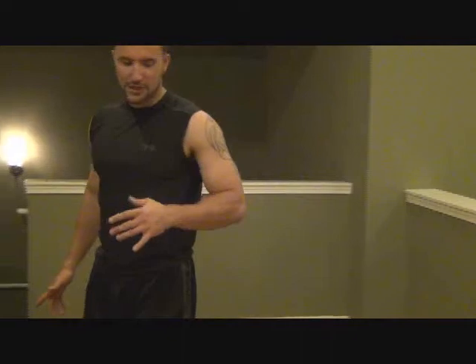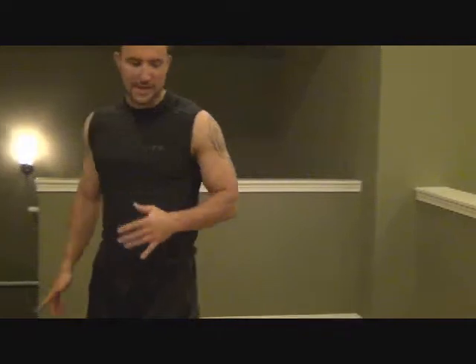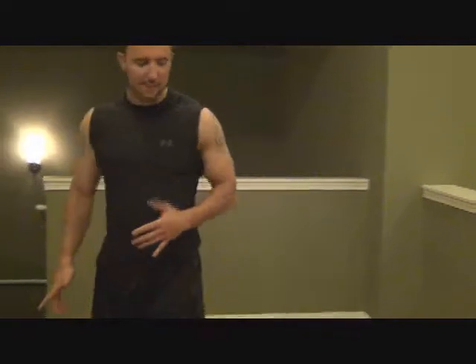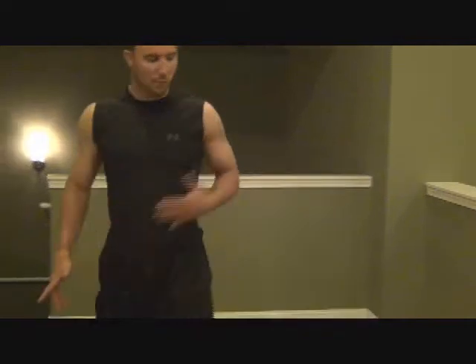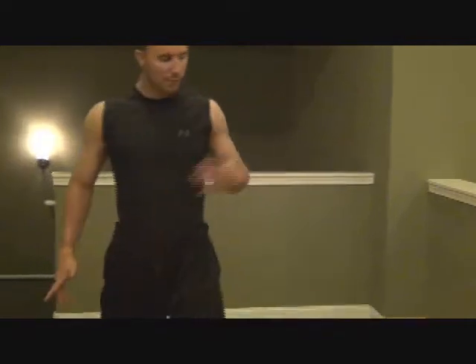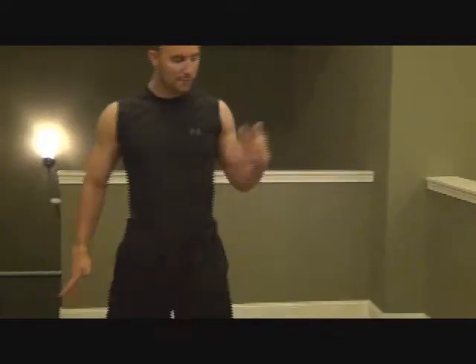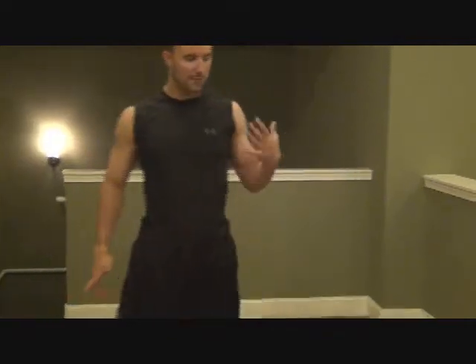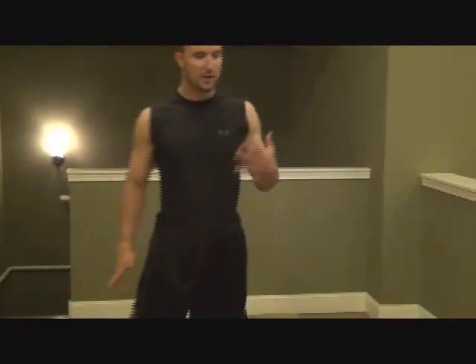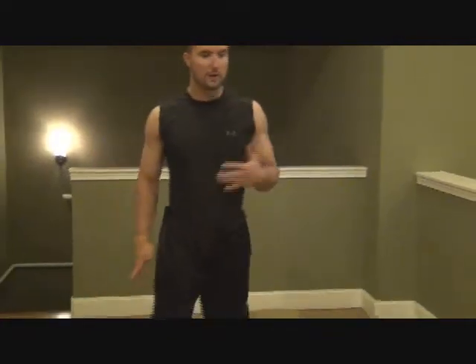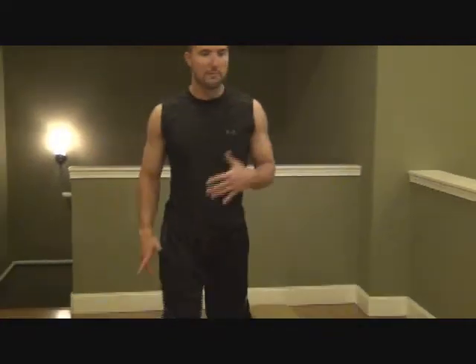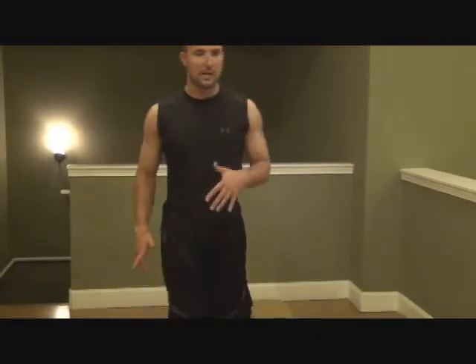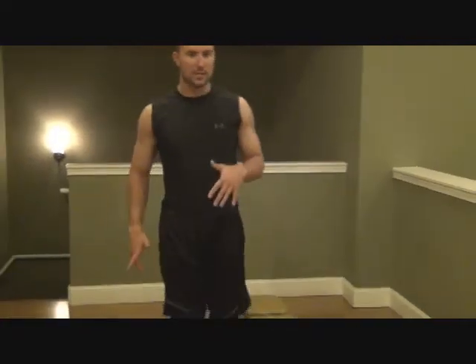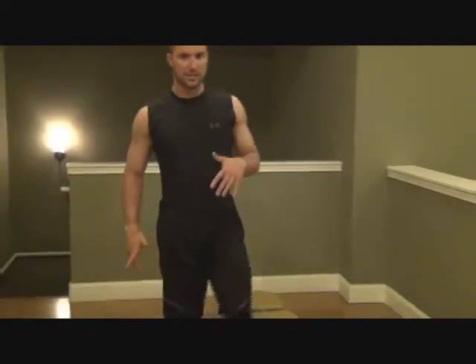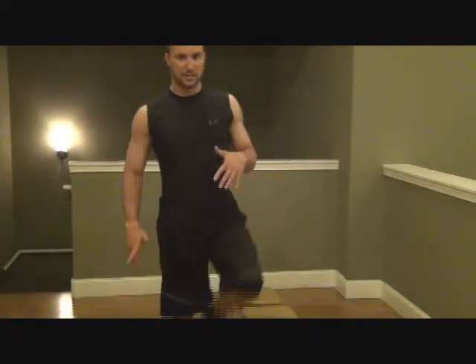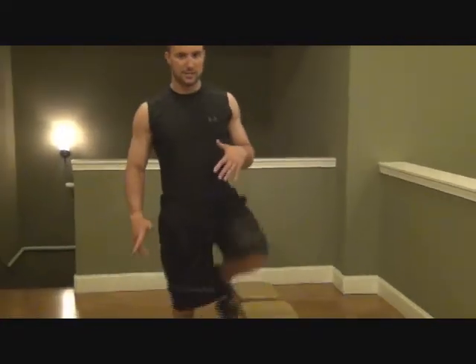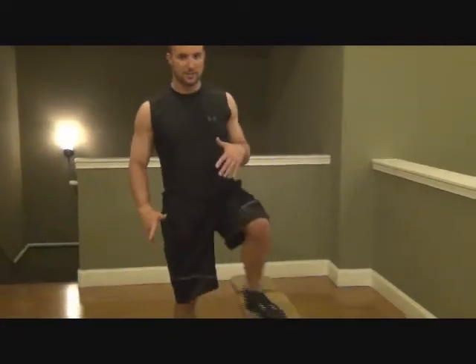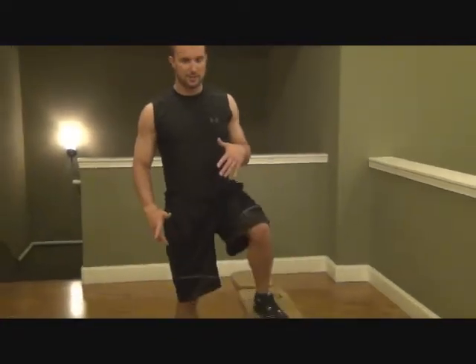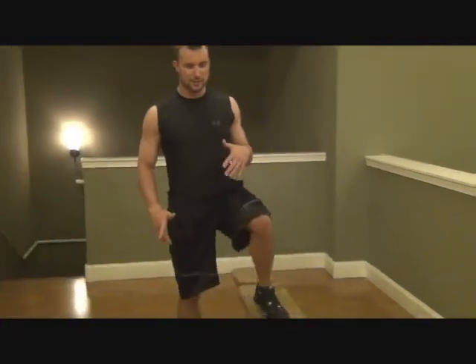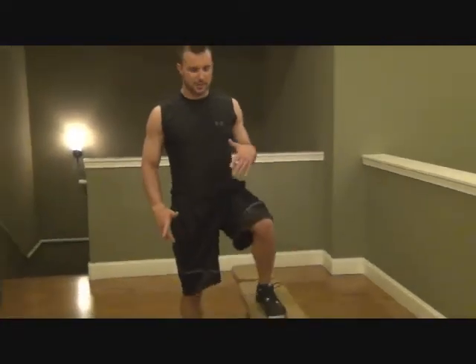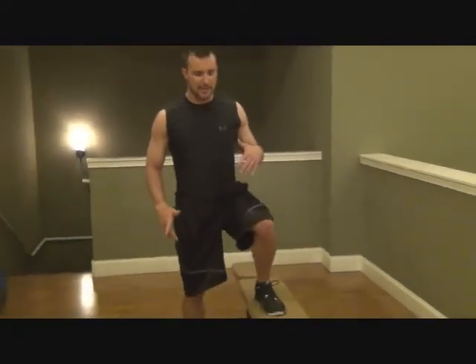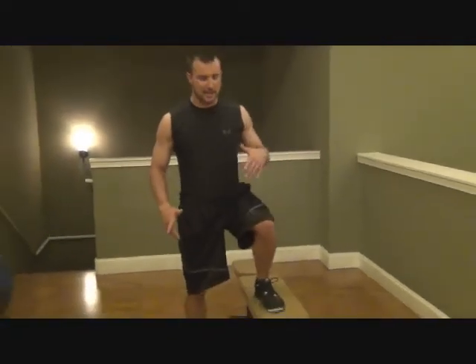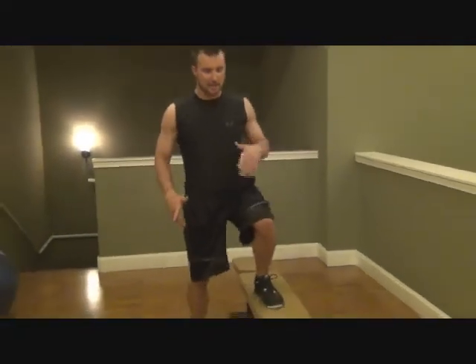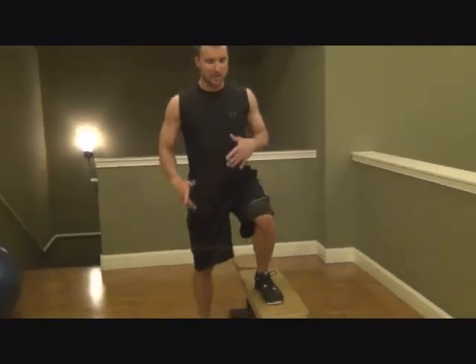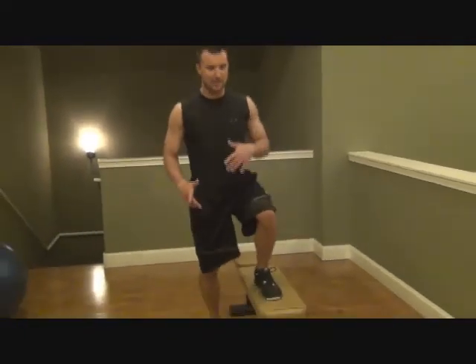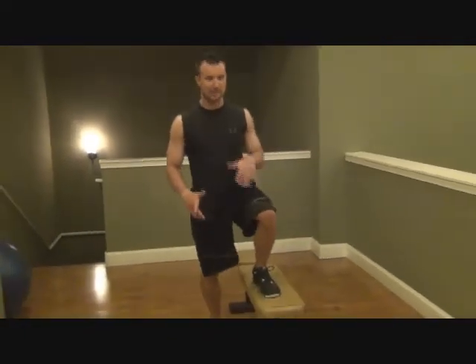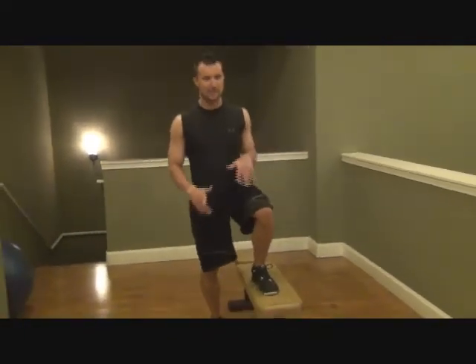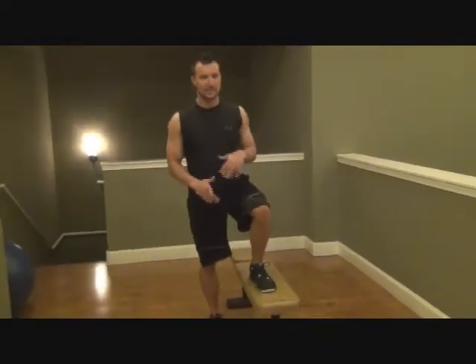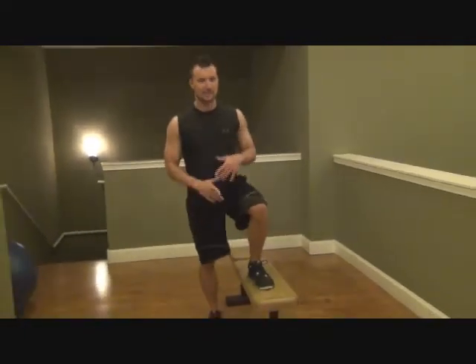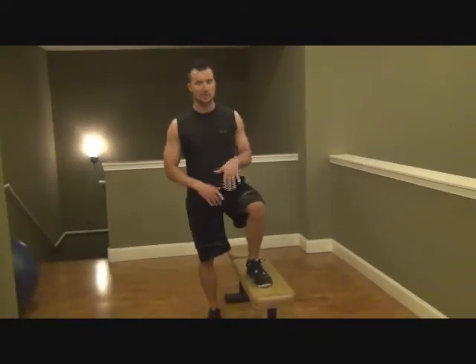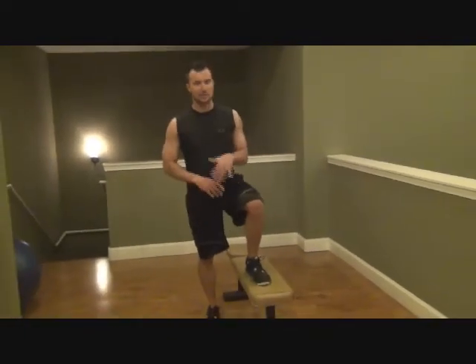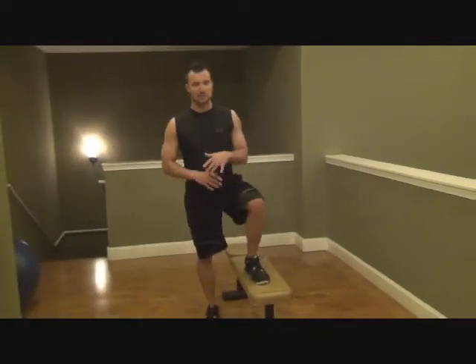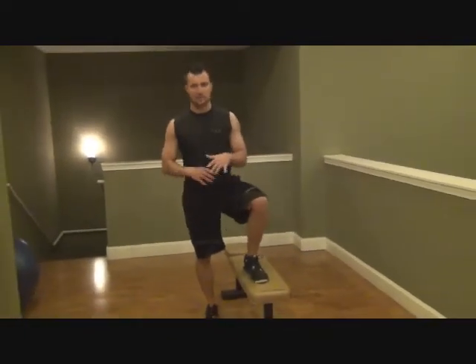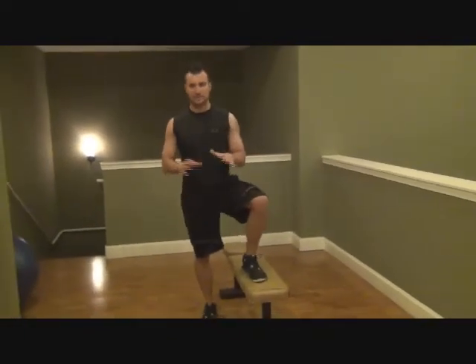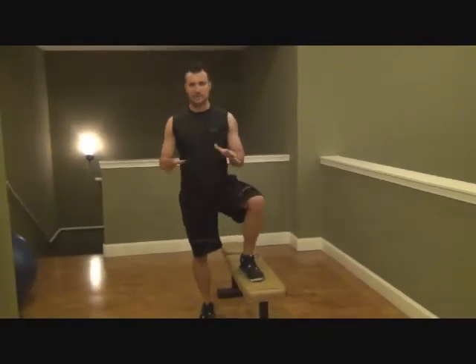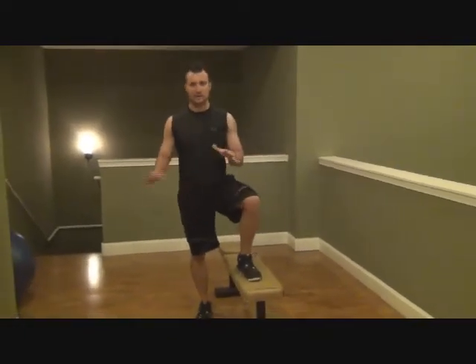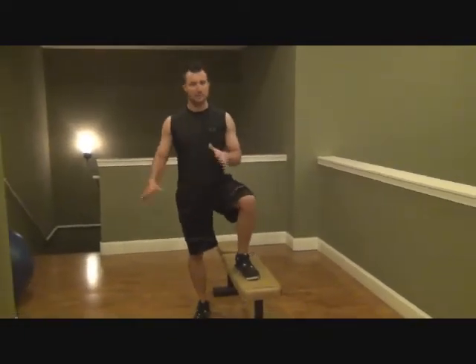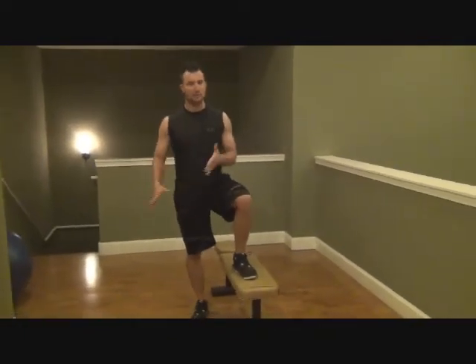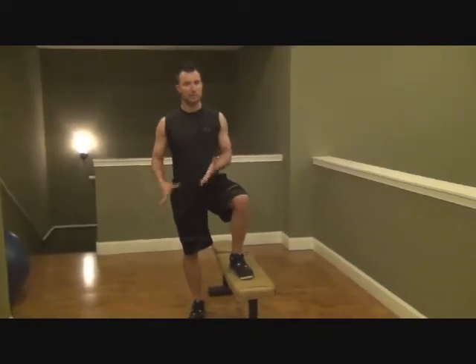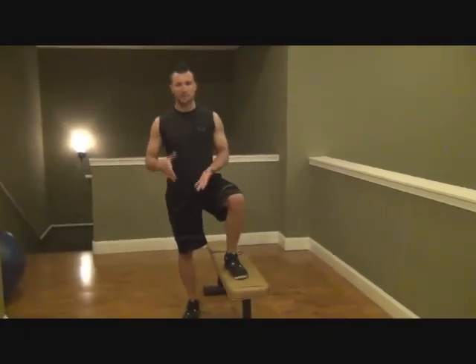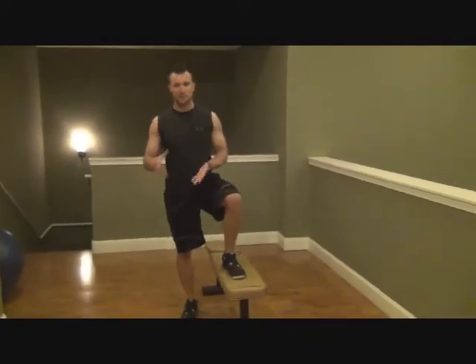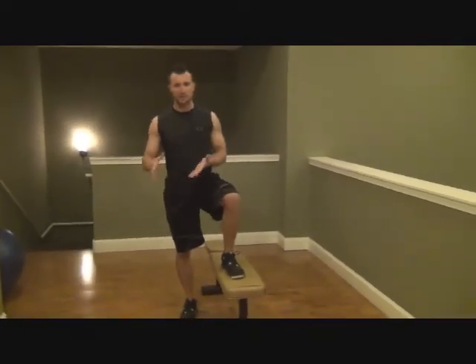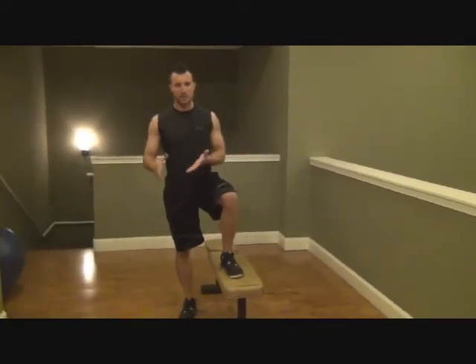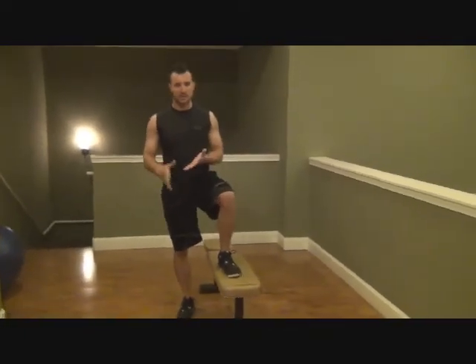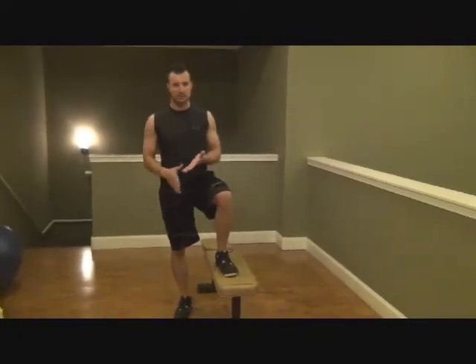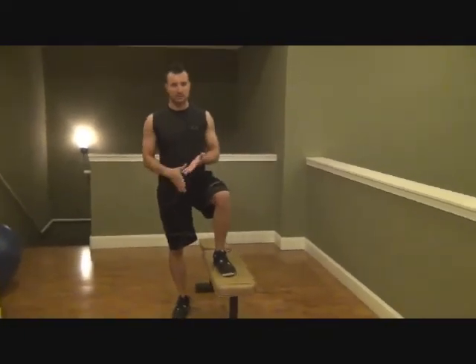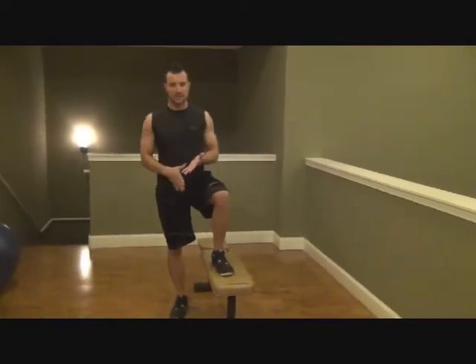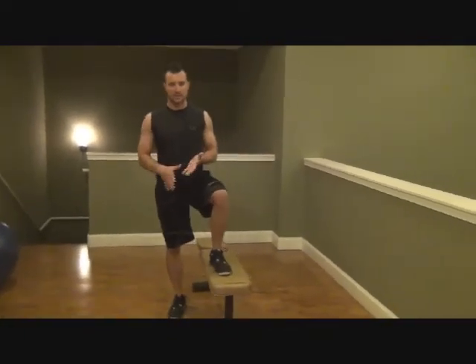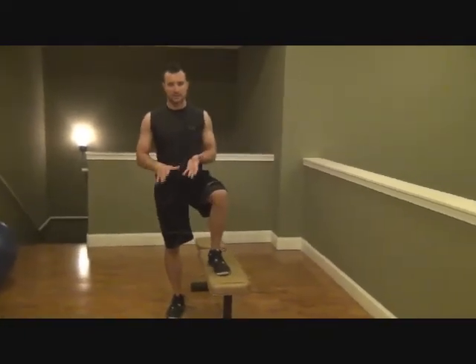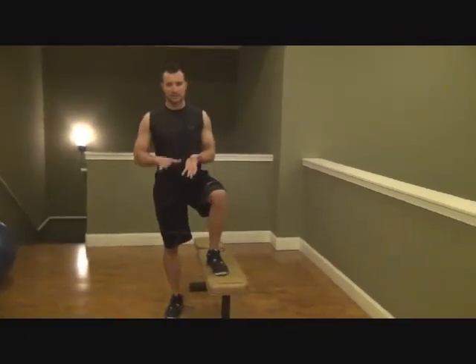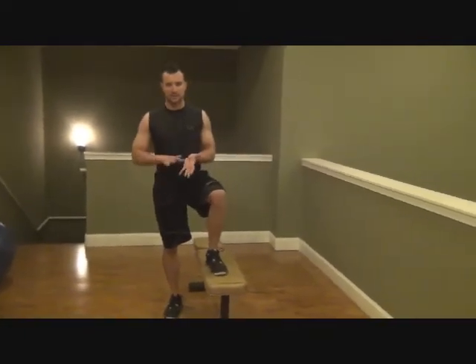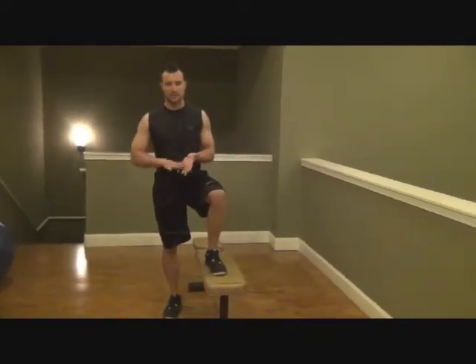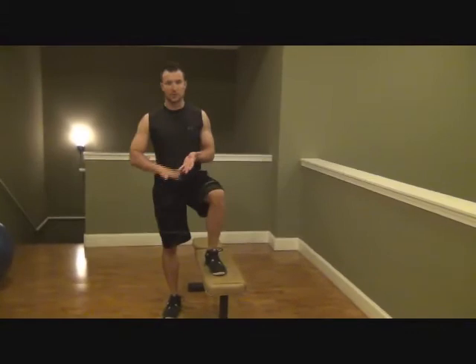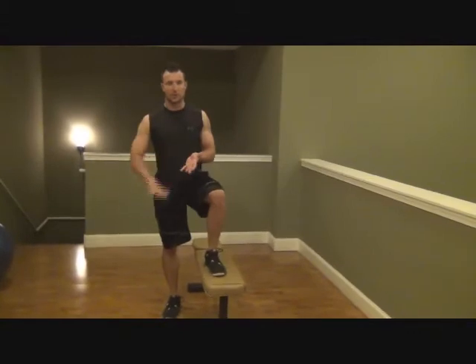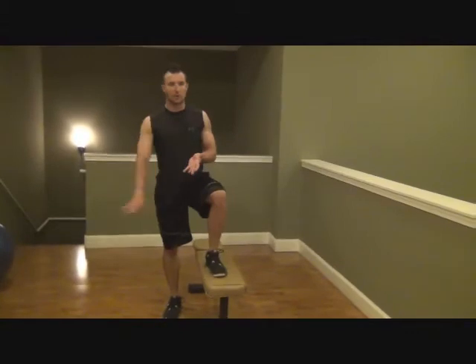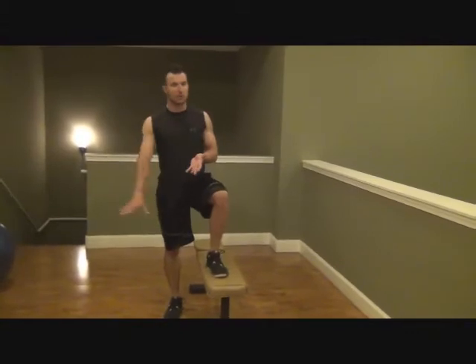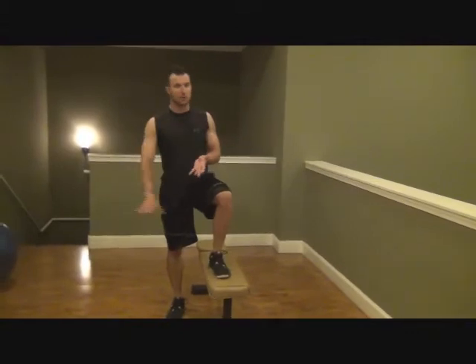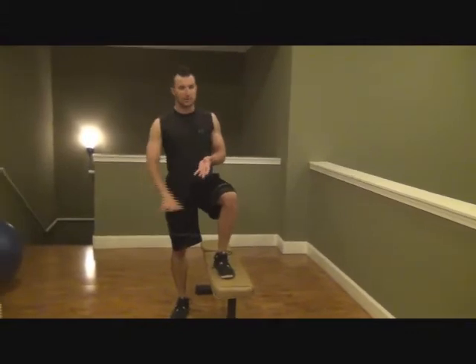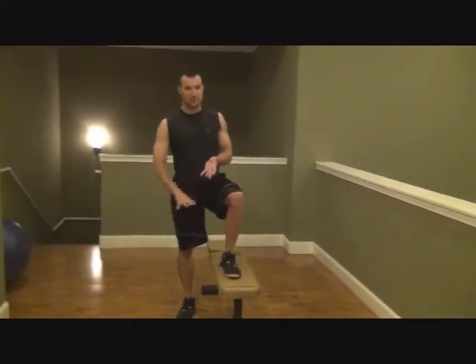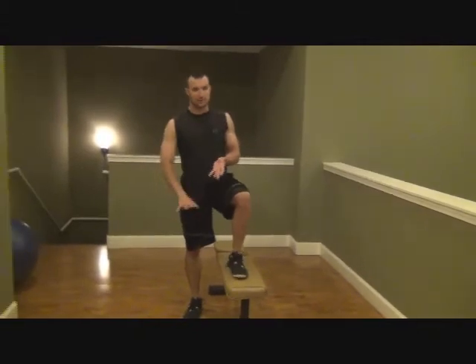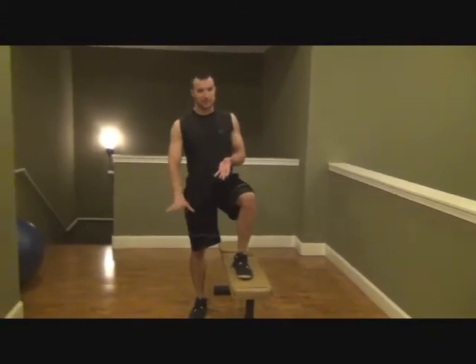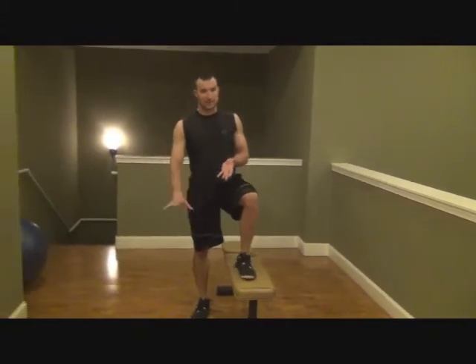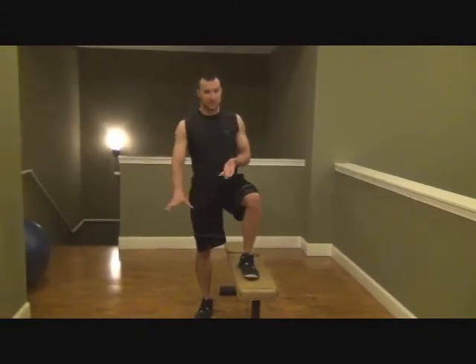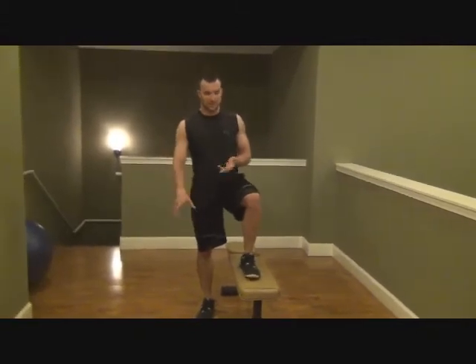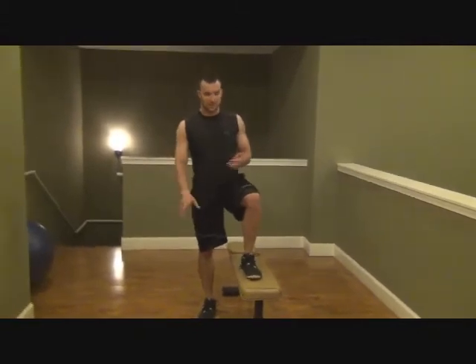You're going to have one foot on a bench, just like this, or a step, or whatever you want to use, so you can lower until the step.